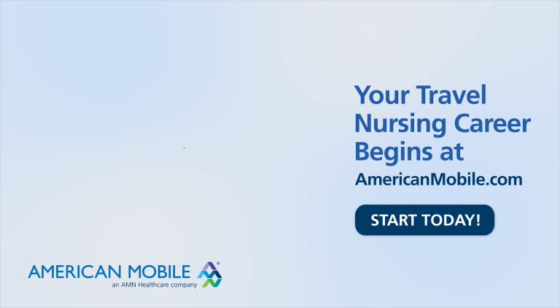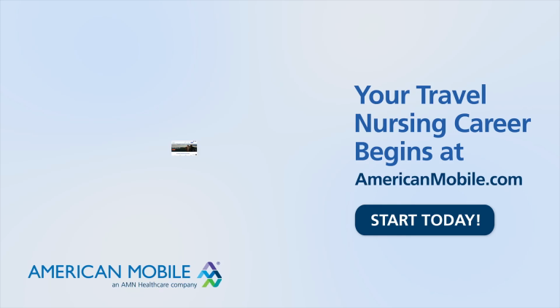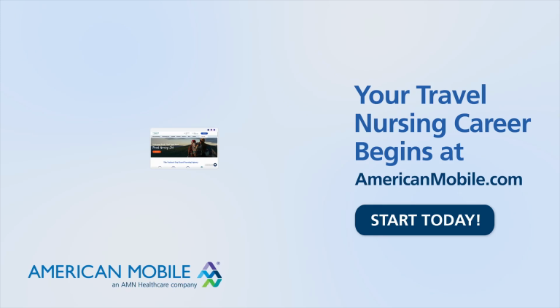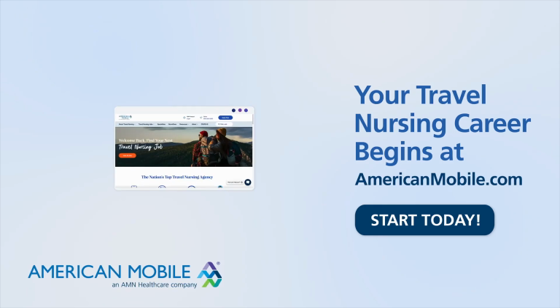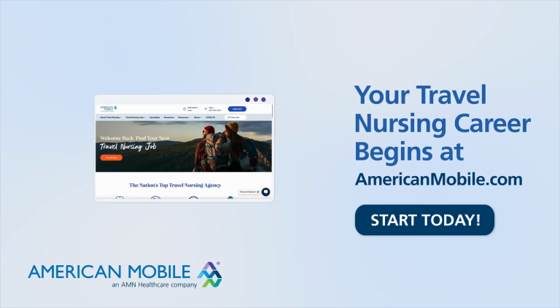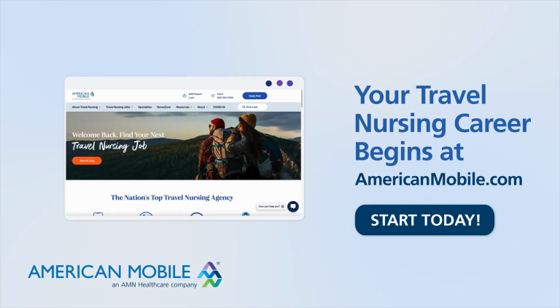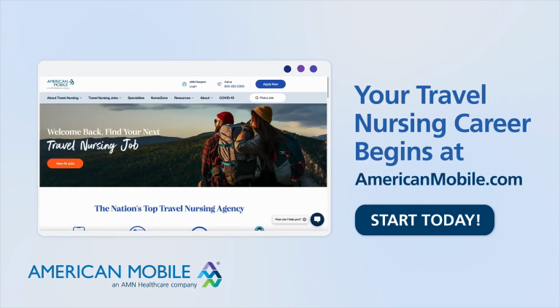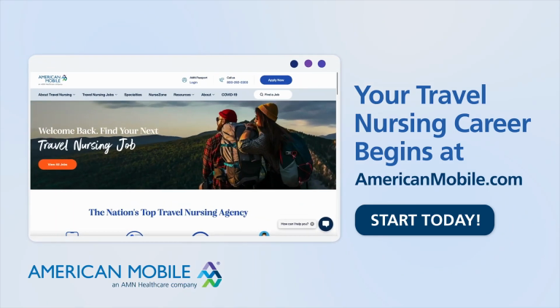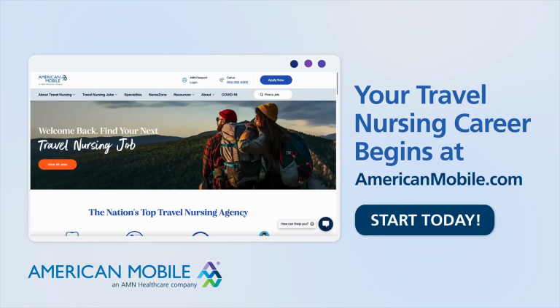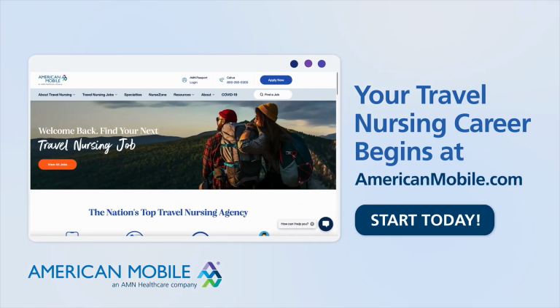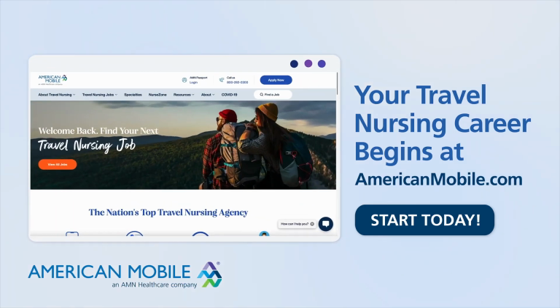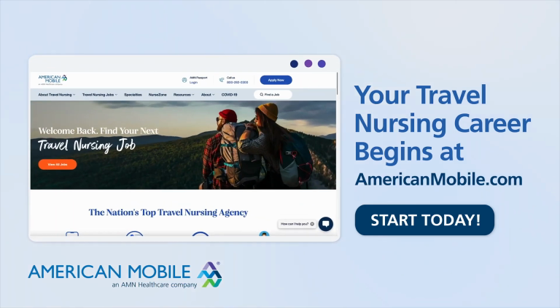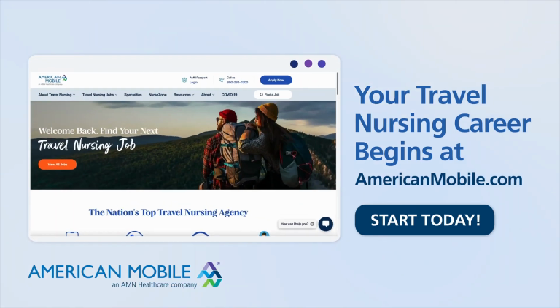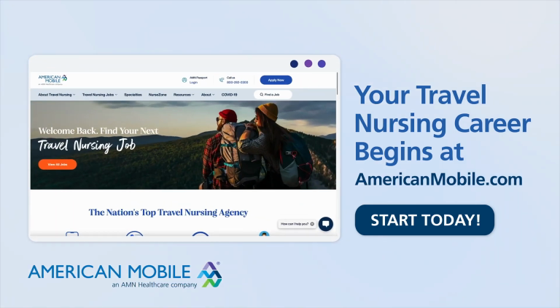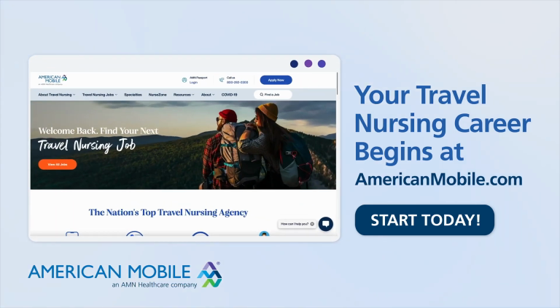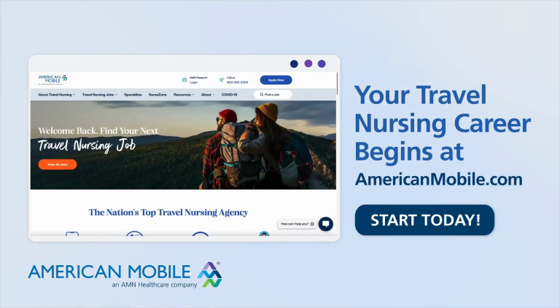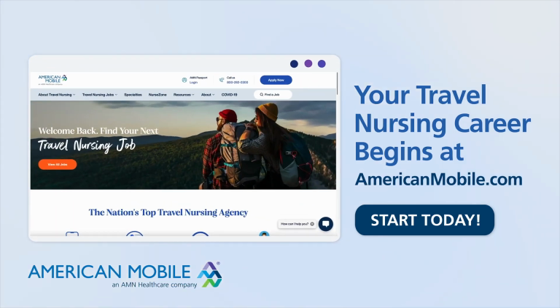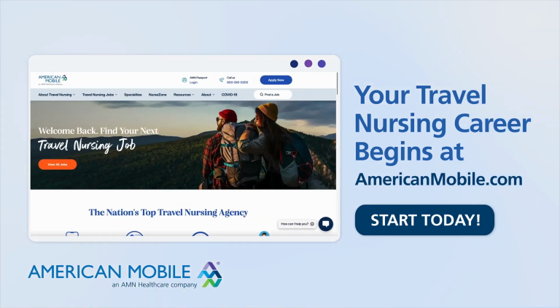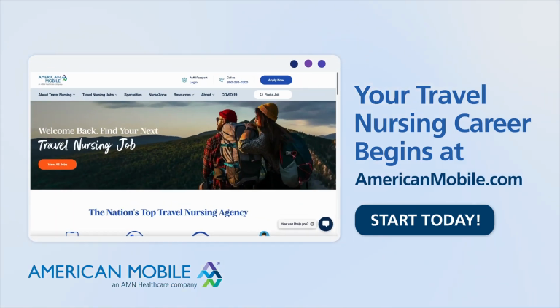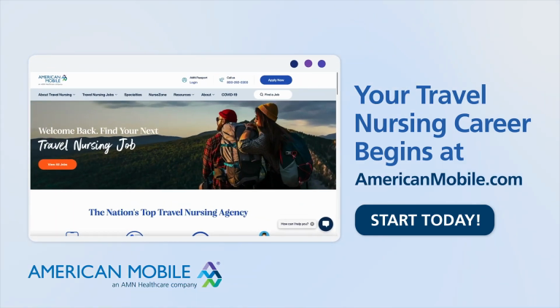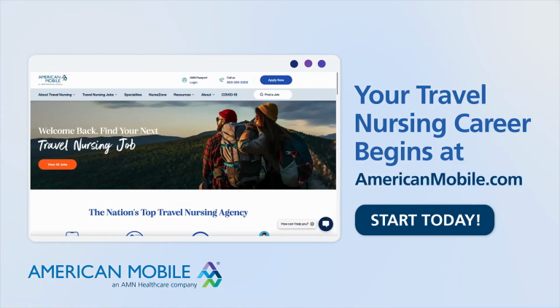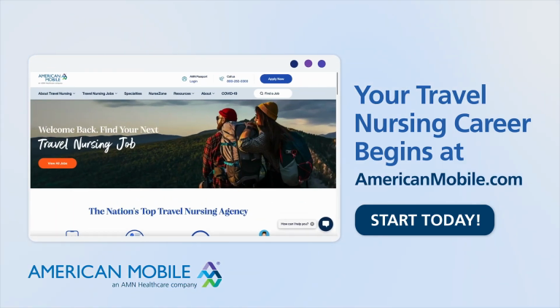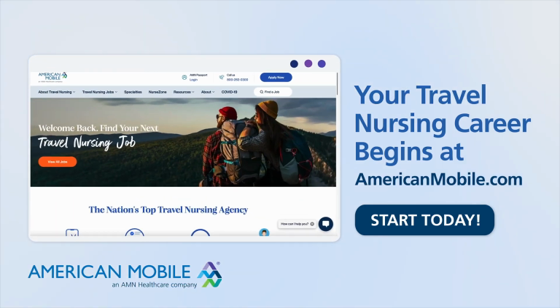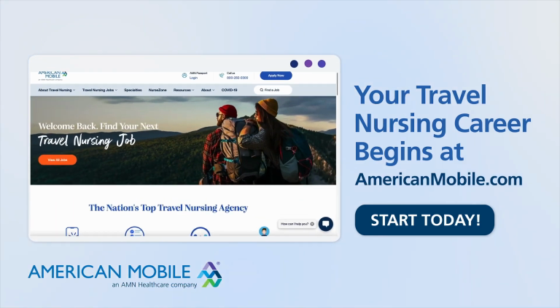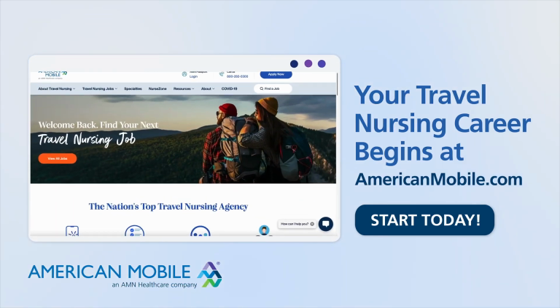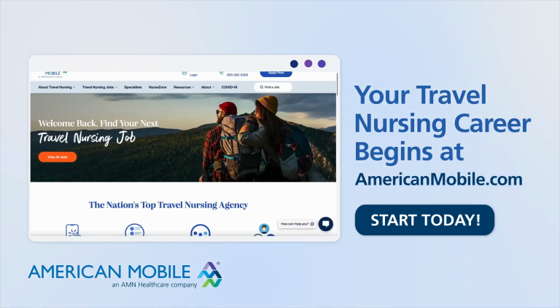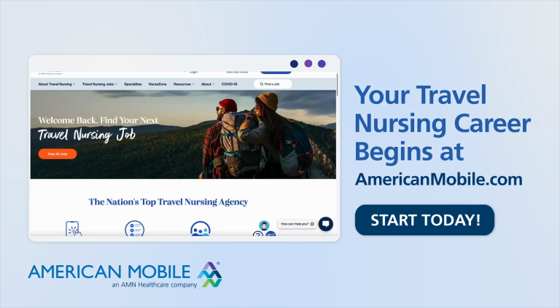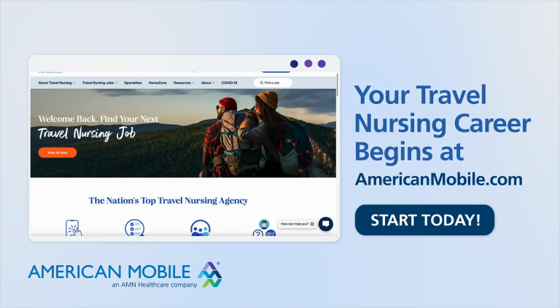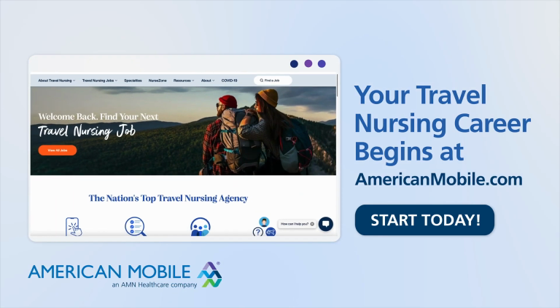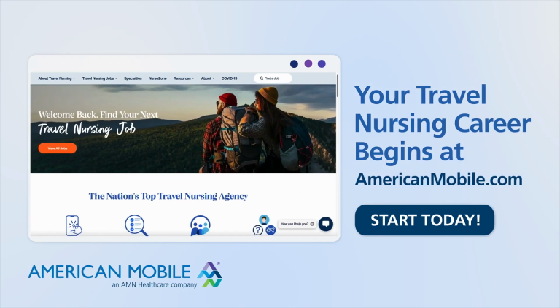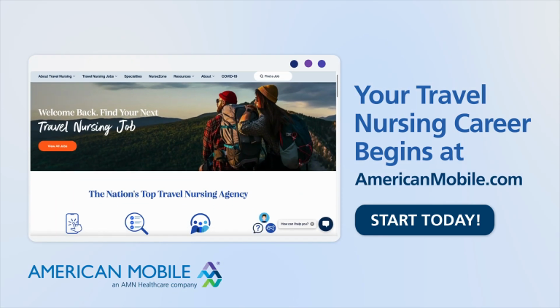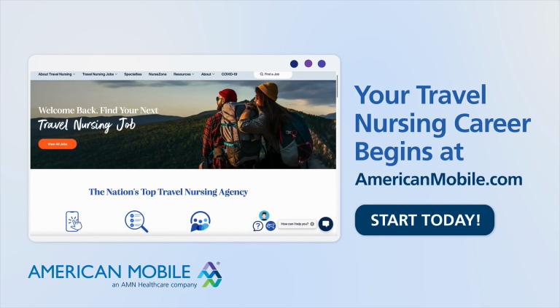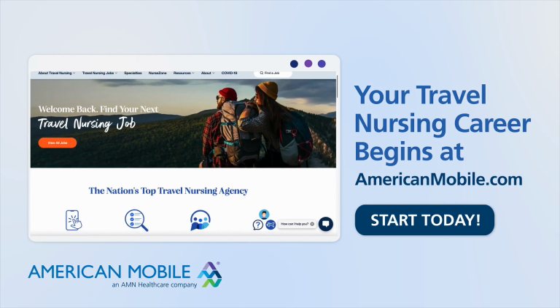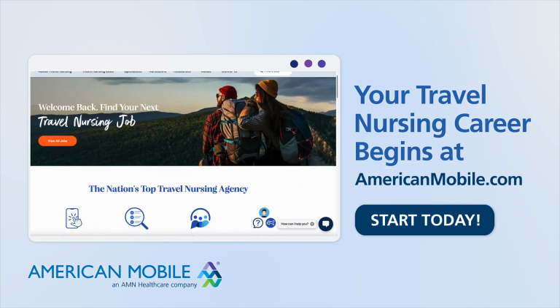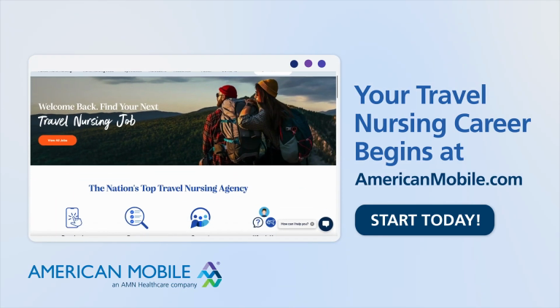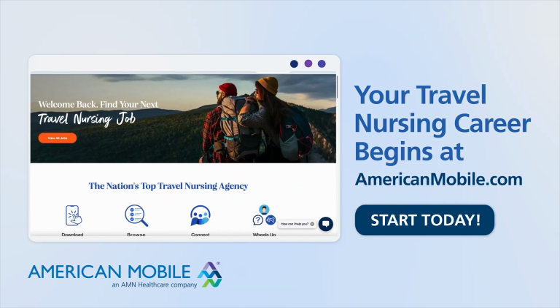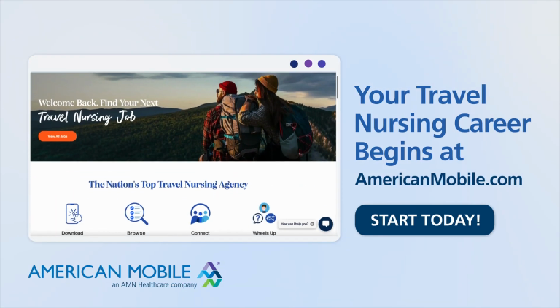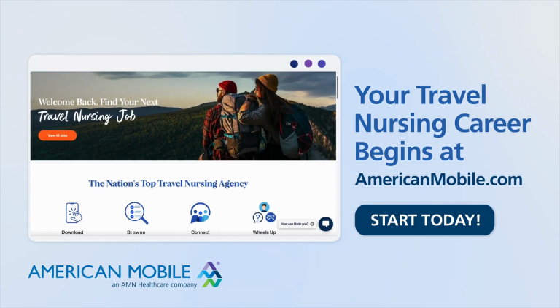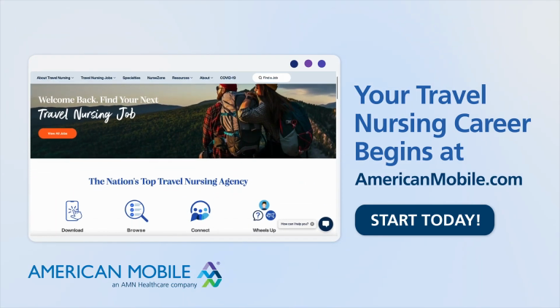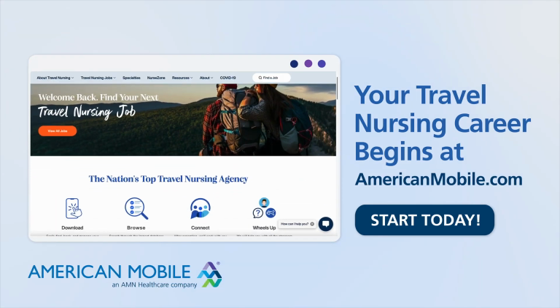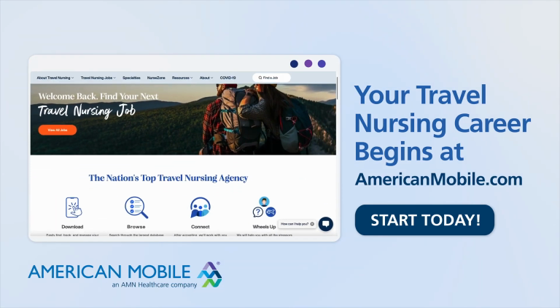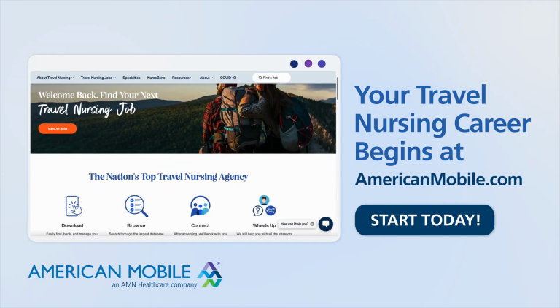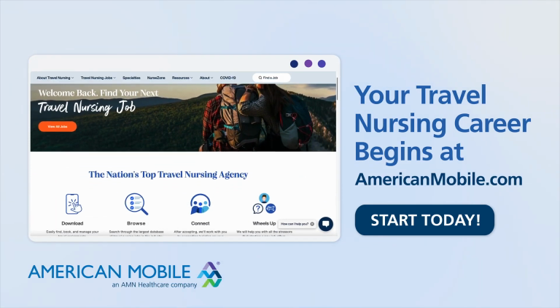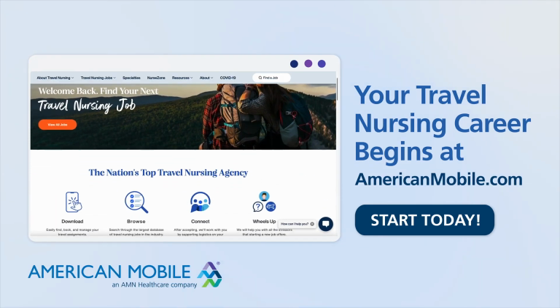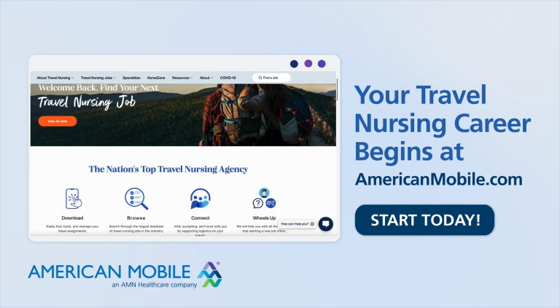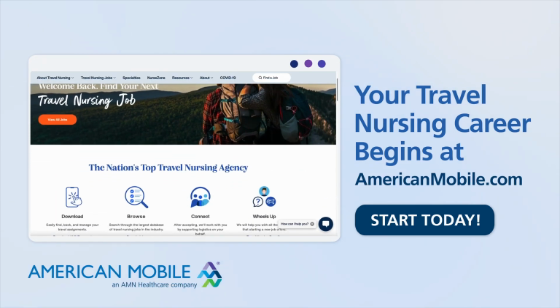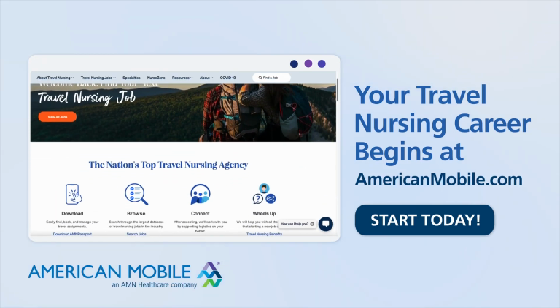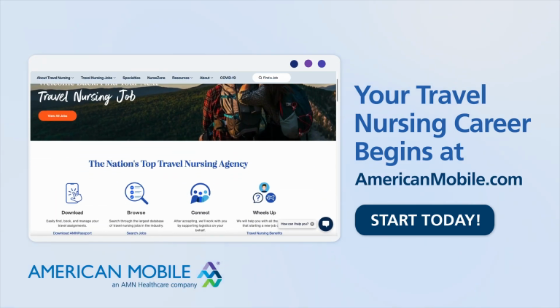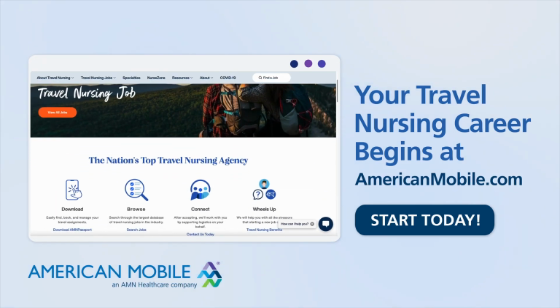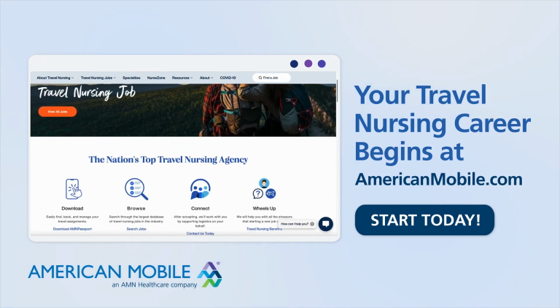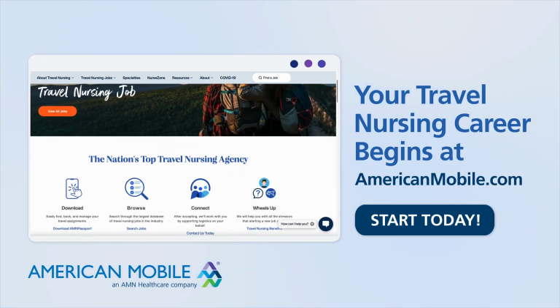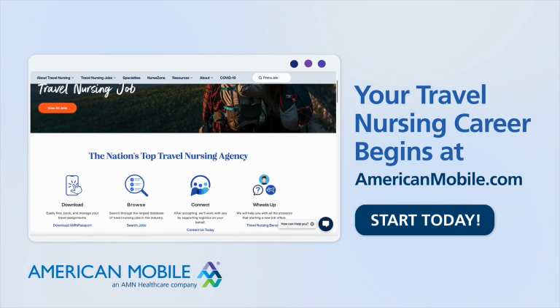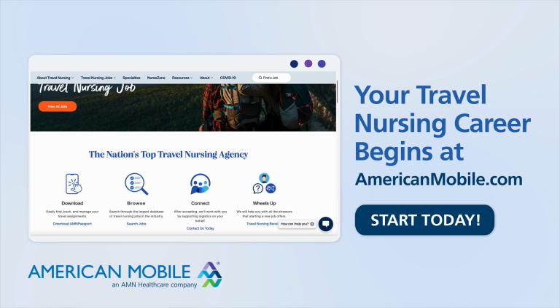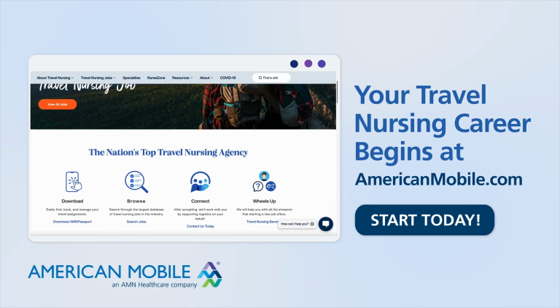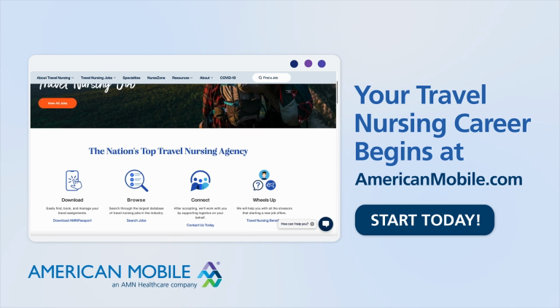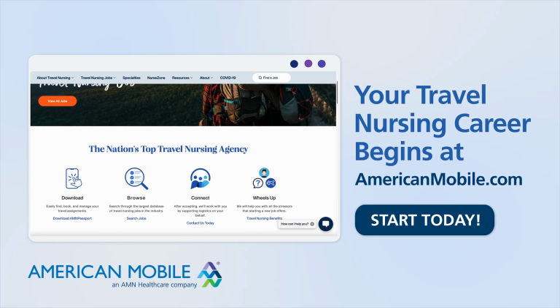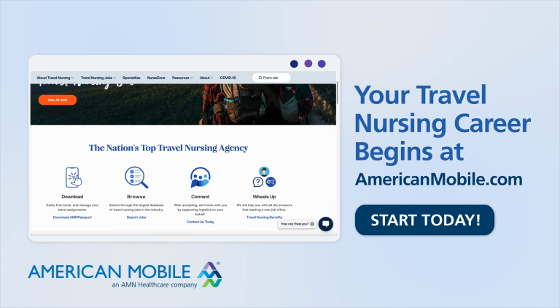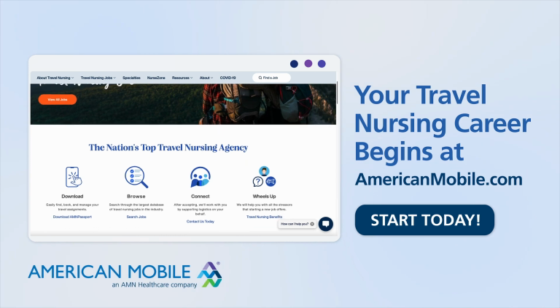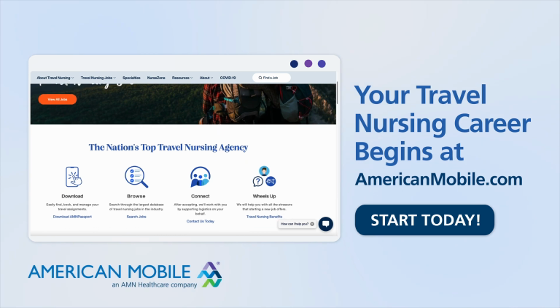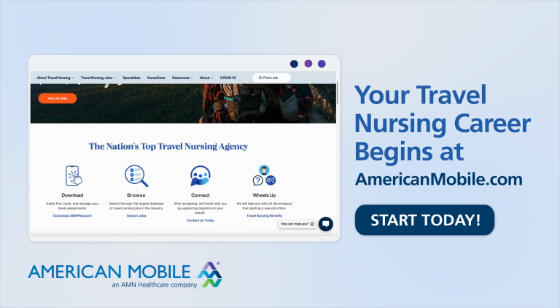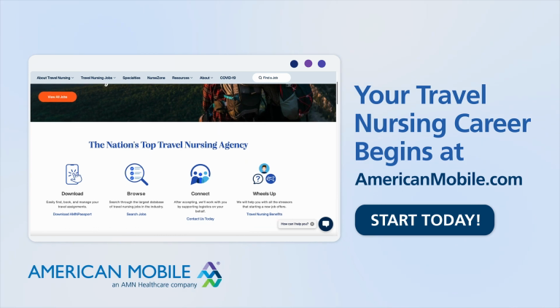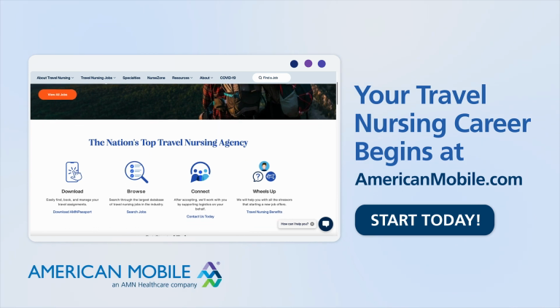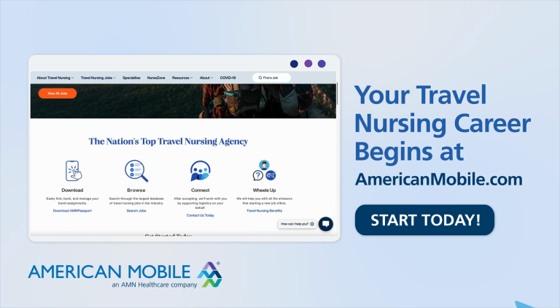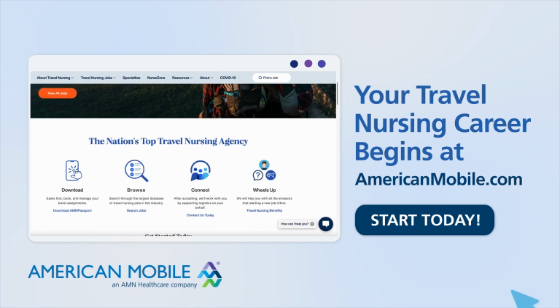This clip is sponsored by American Mobile. If you're a nurse interested in traveling, visit AmericanMobile.com to get started.